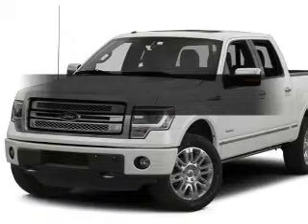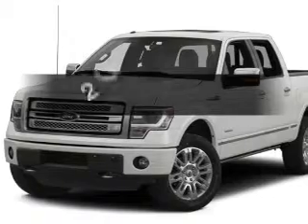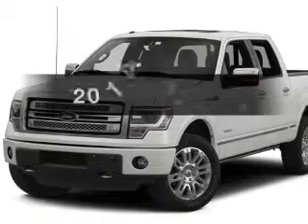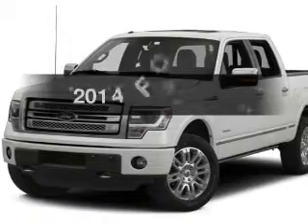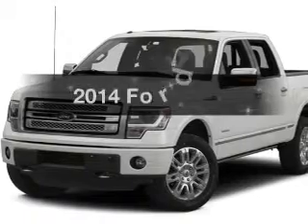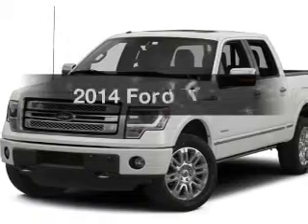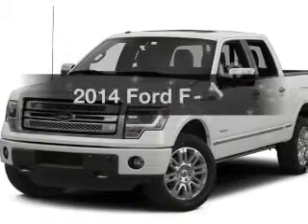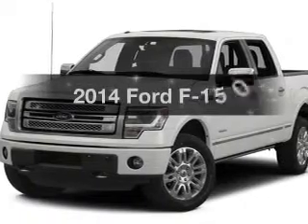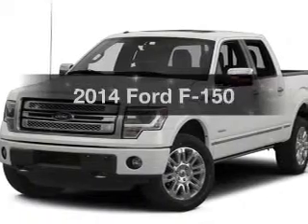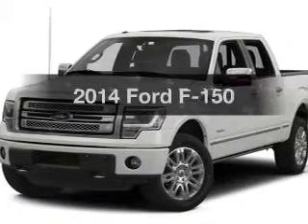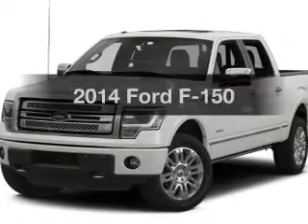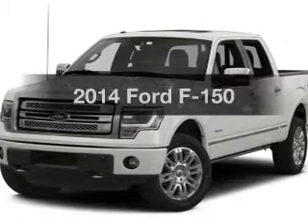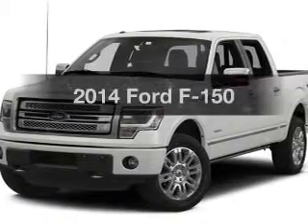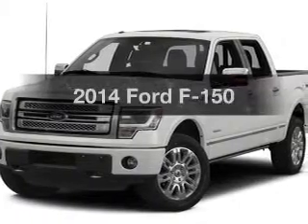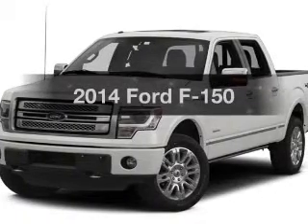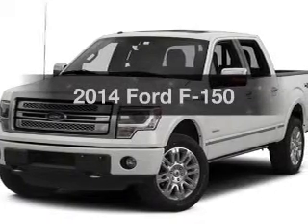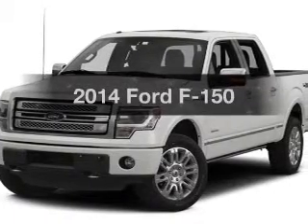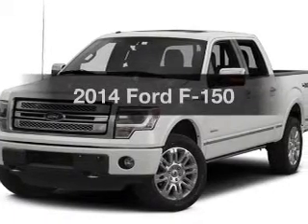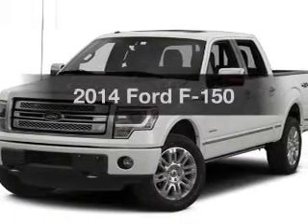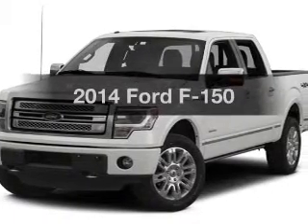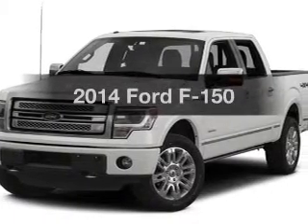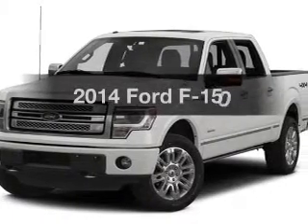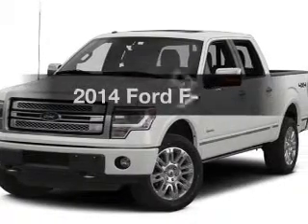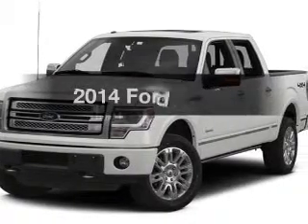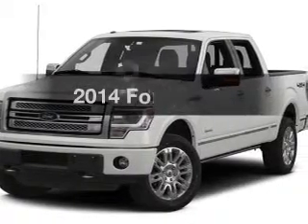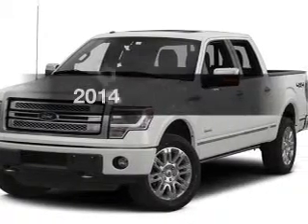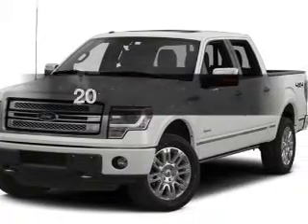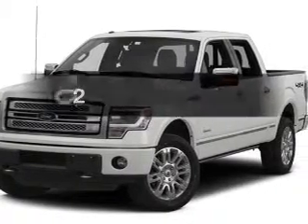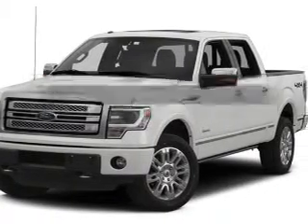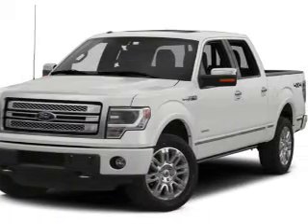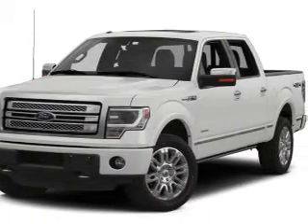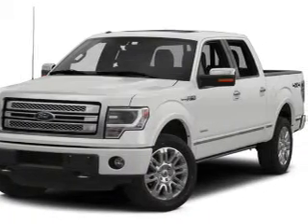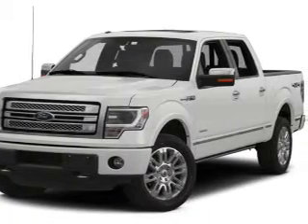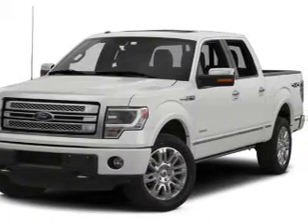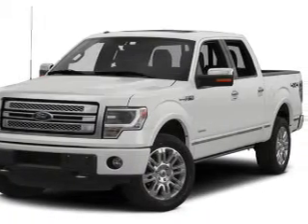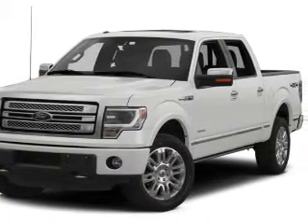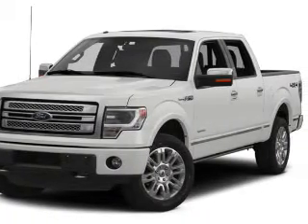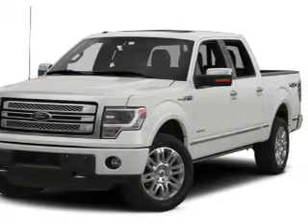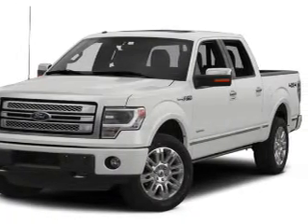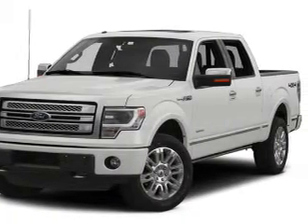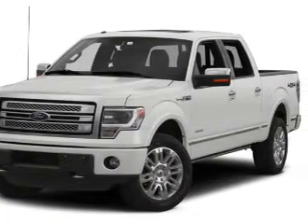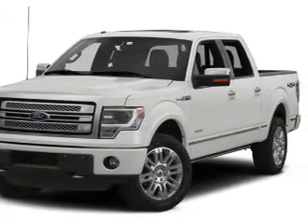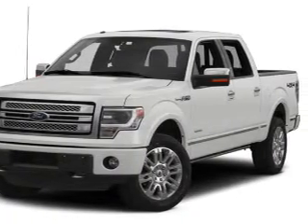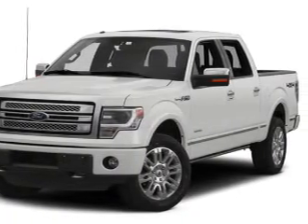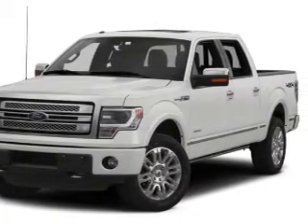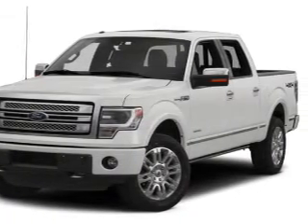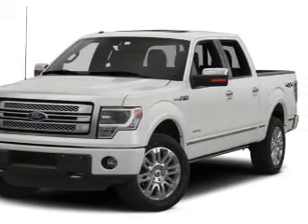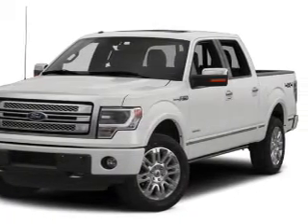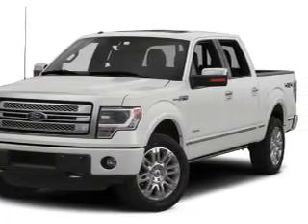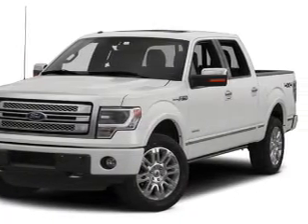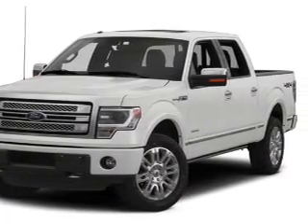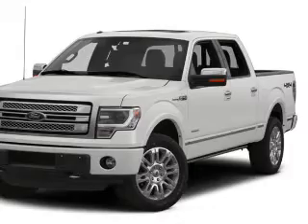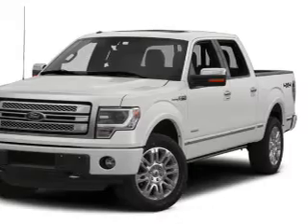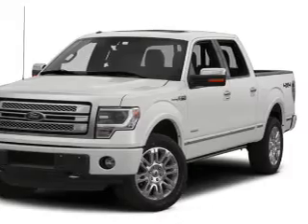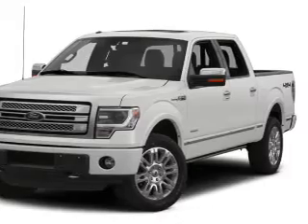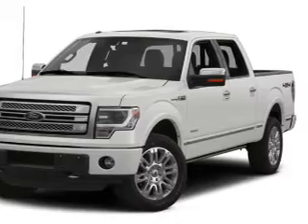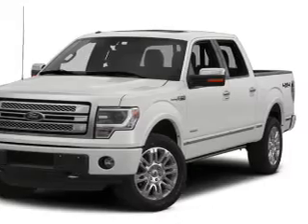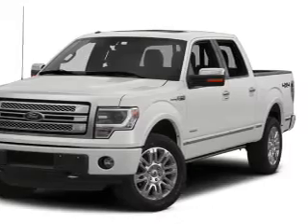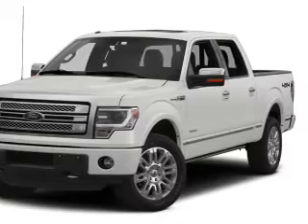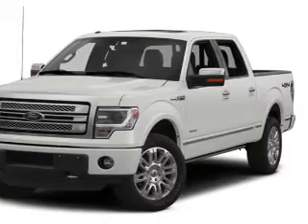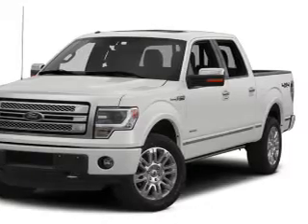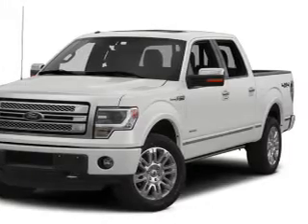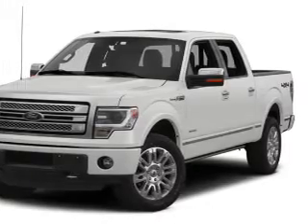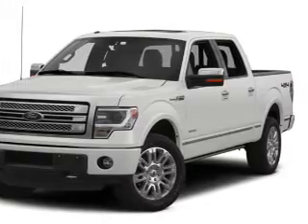Introducing the 2014 Ford F-150. If you're looking for an automobile with great attributes, look no further.